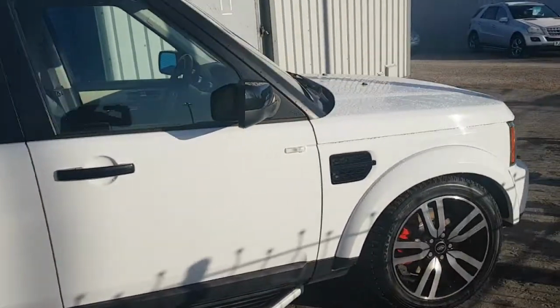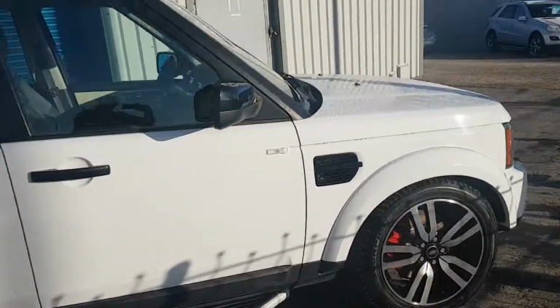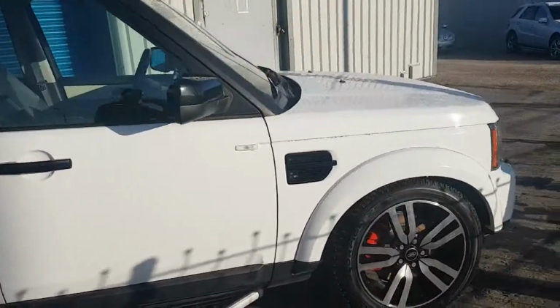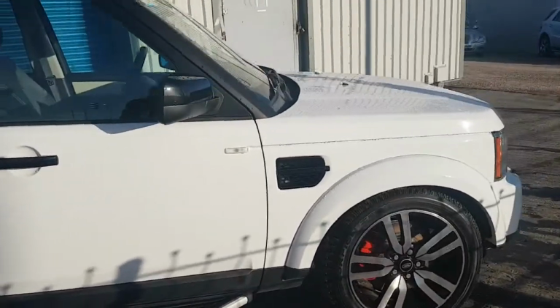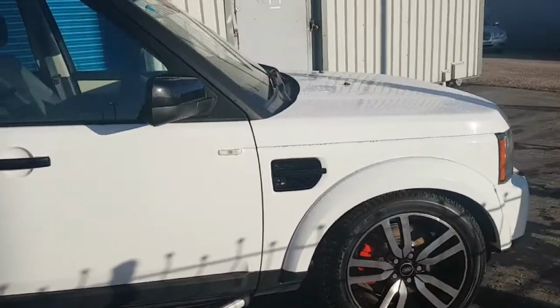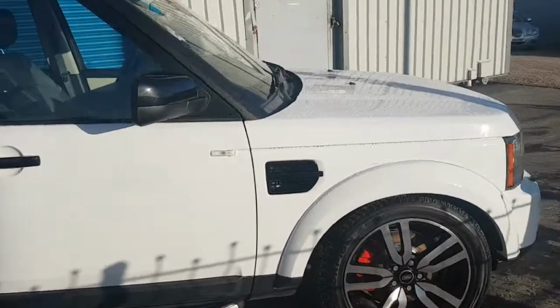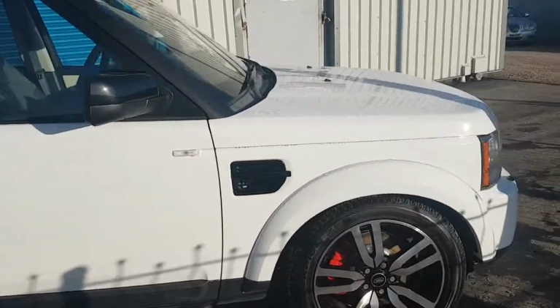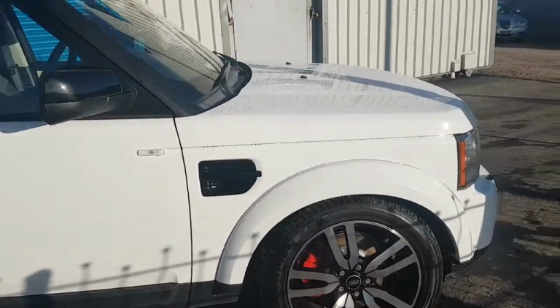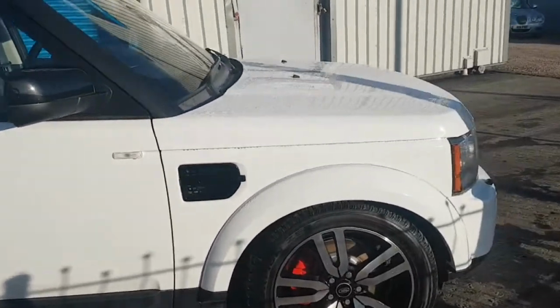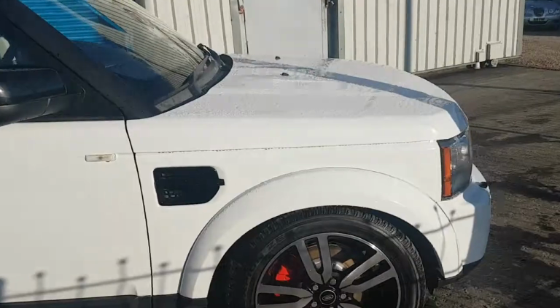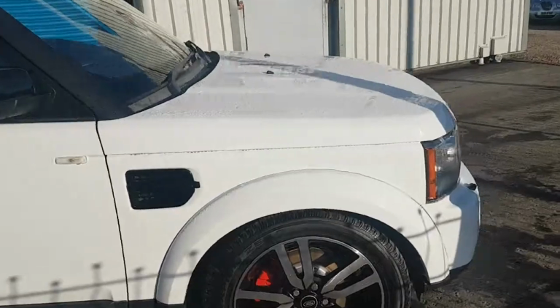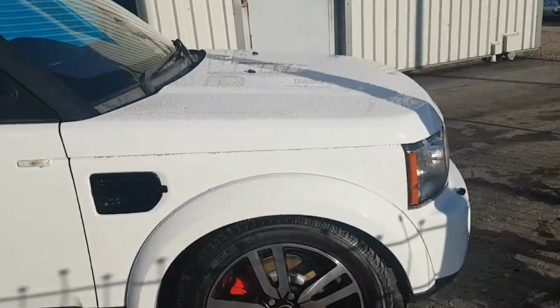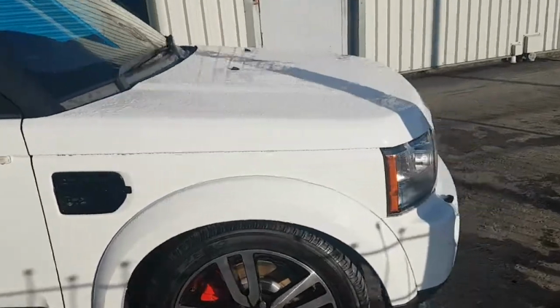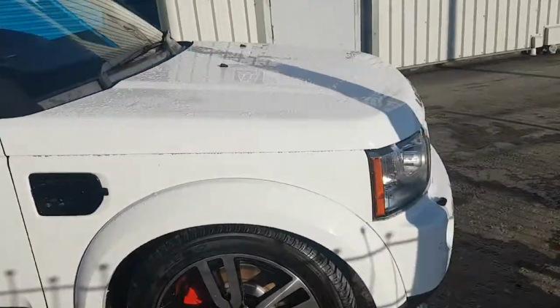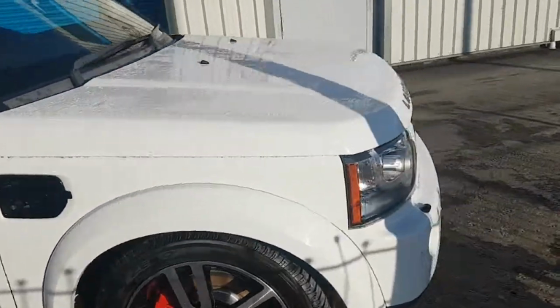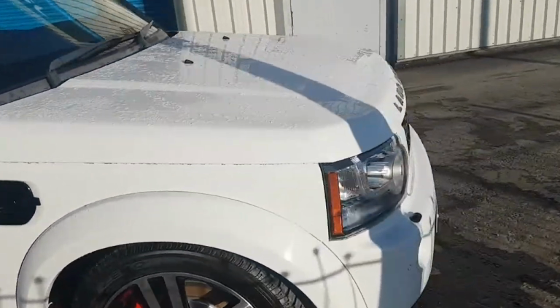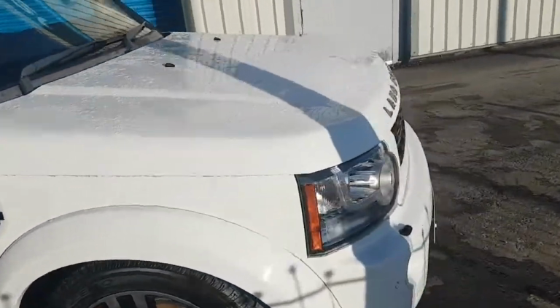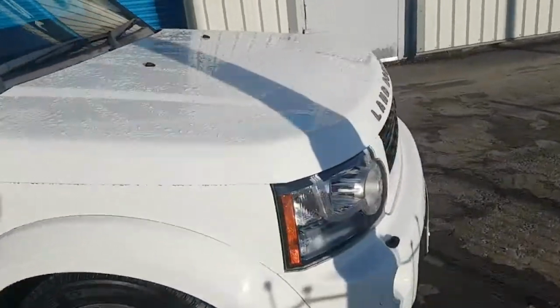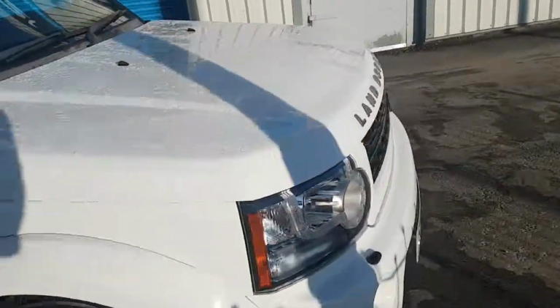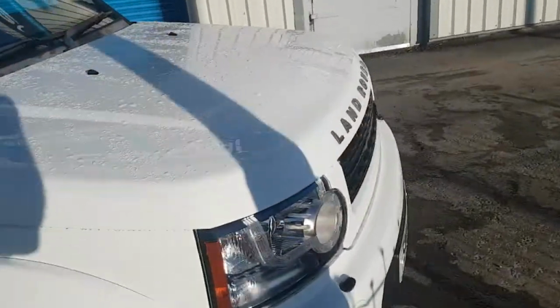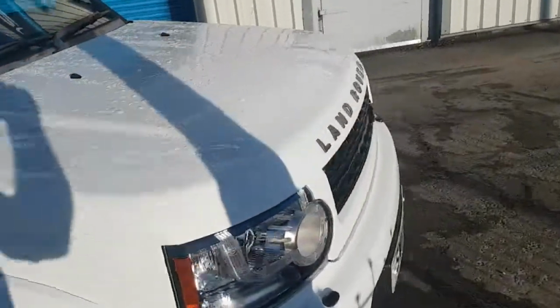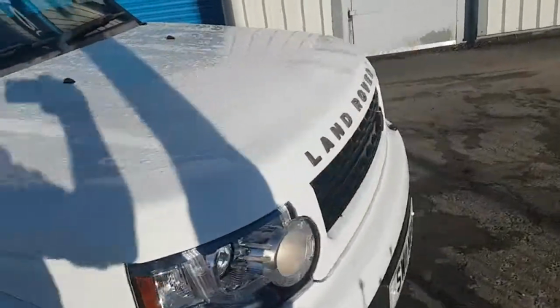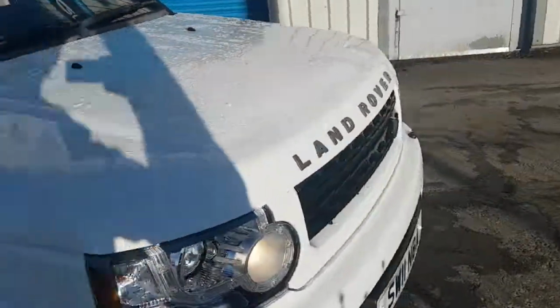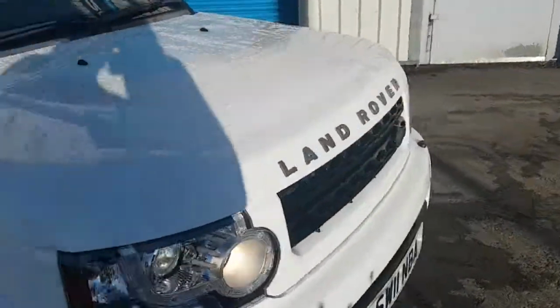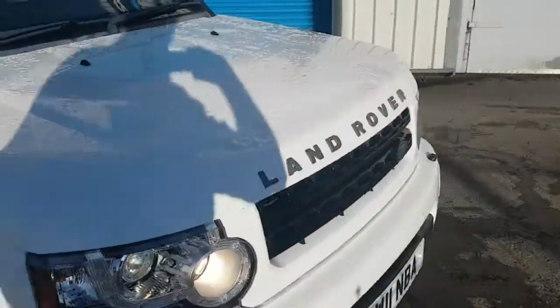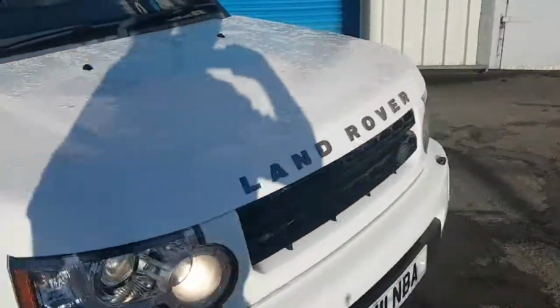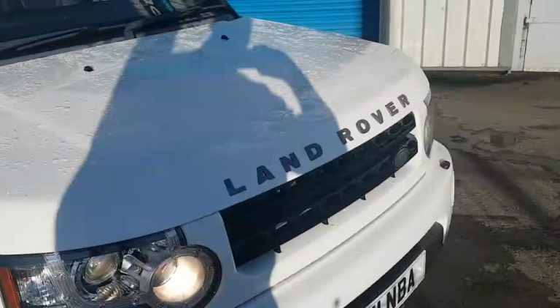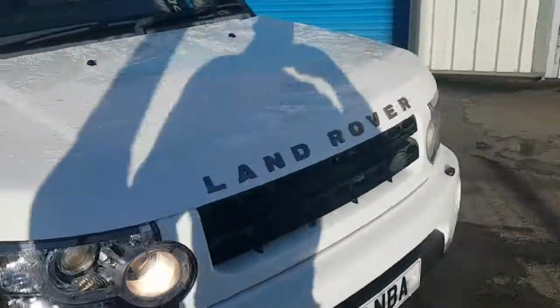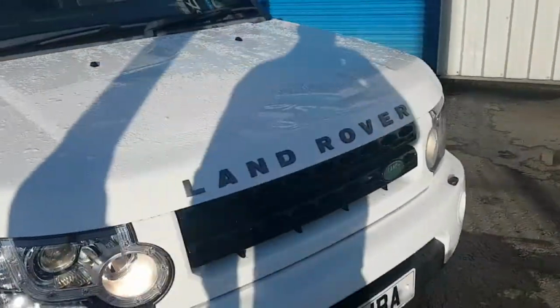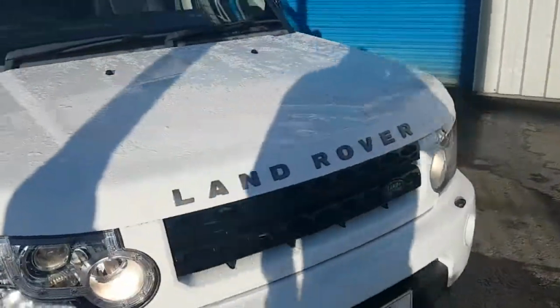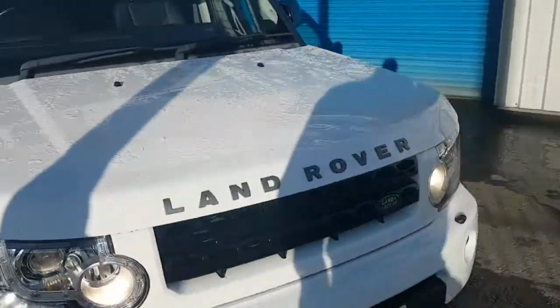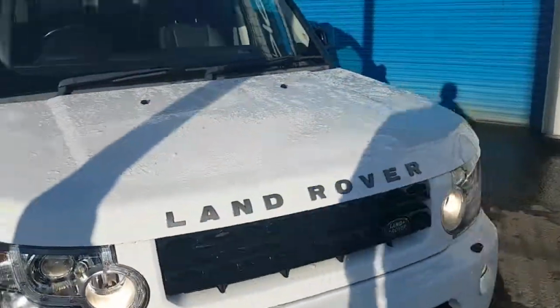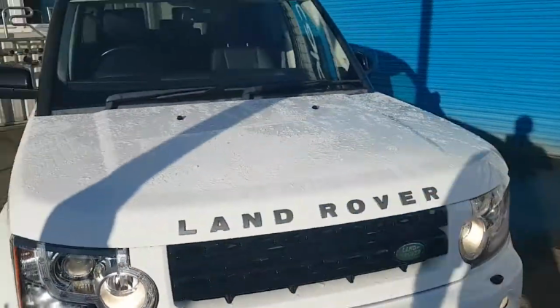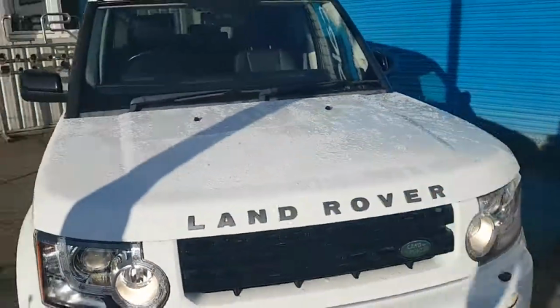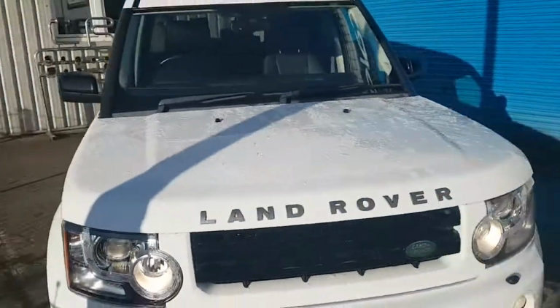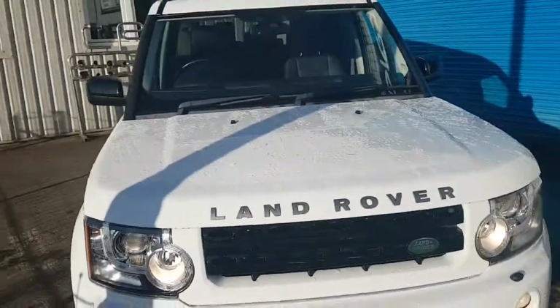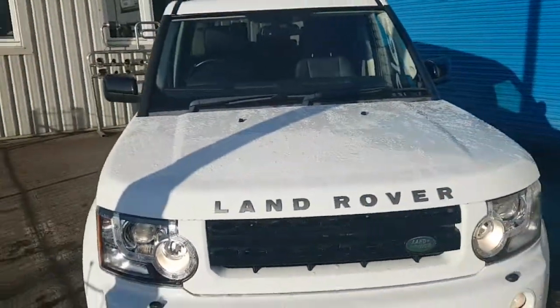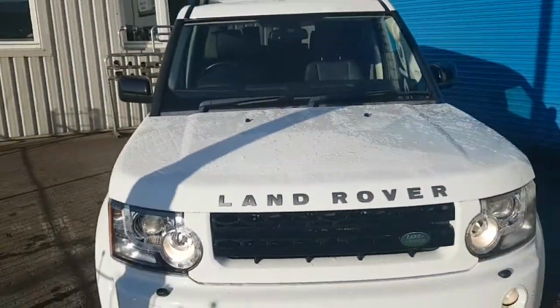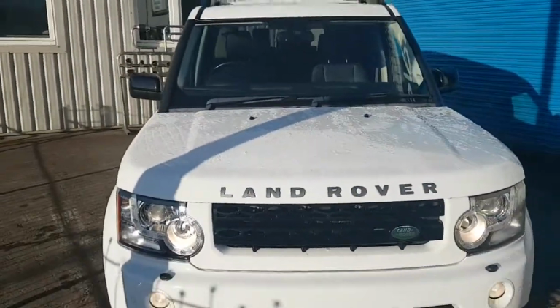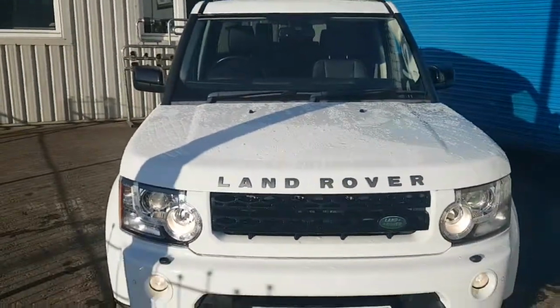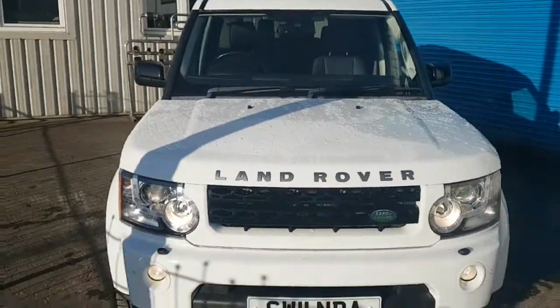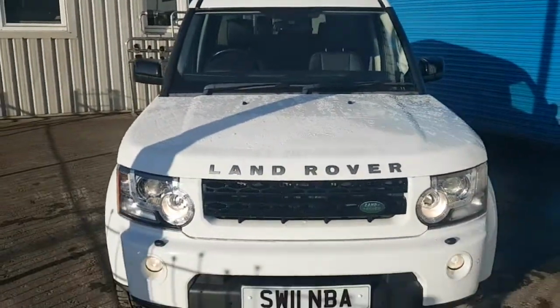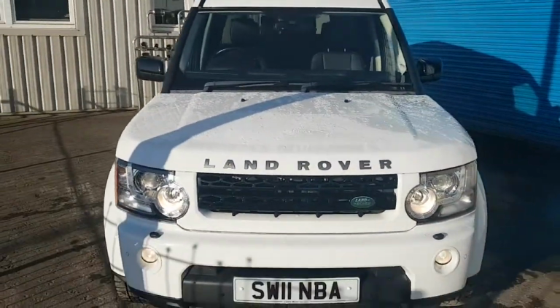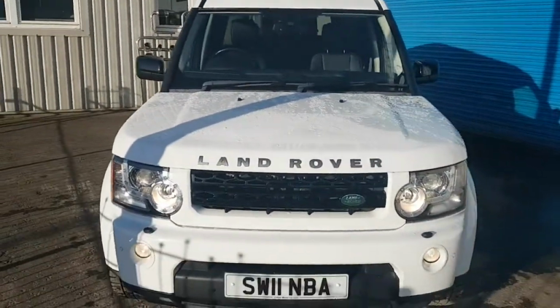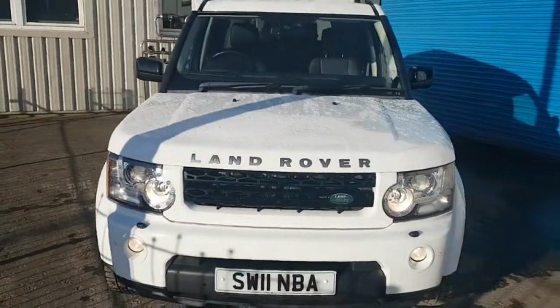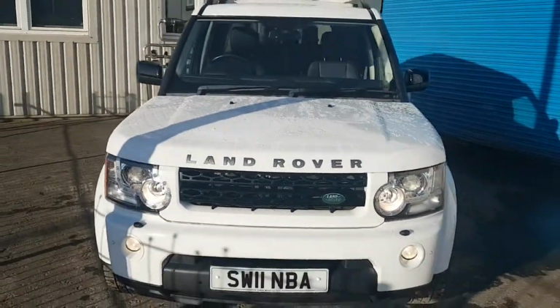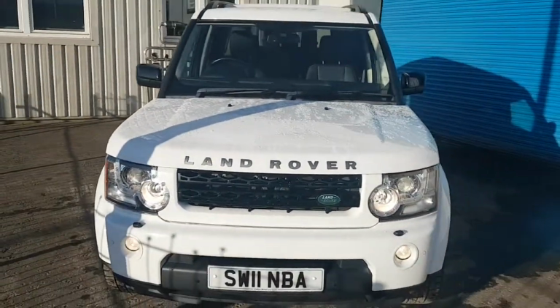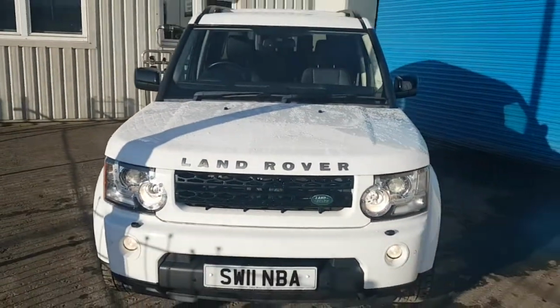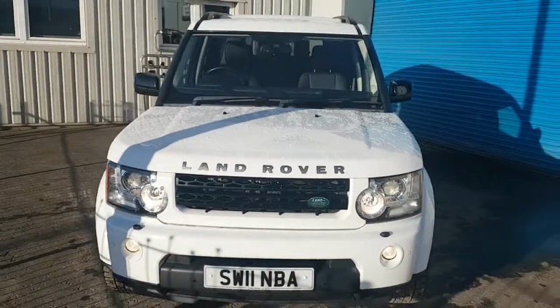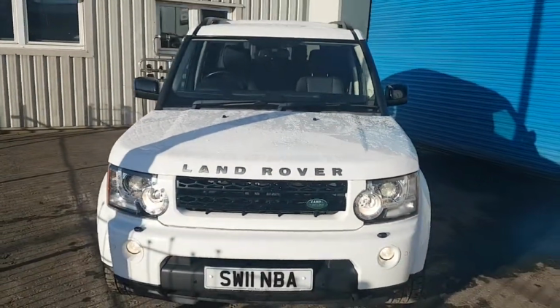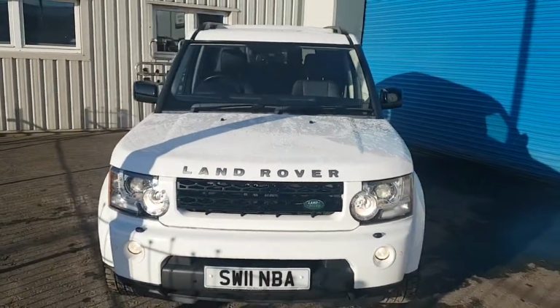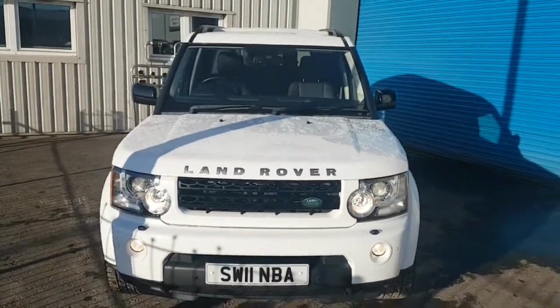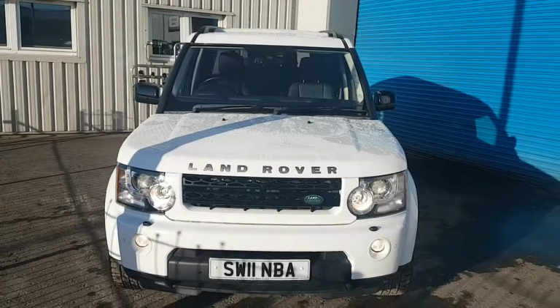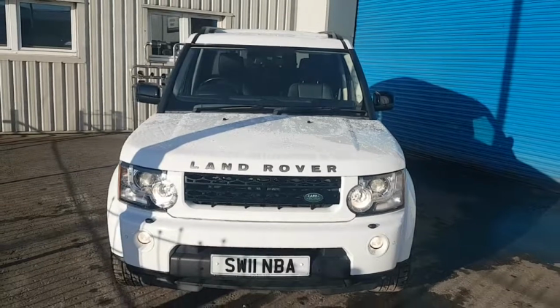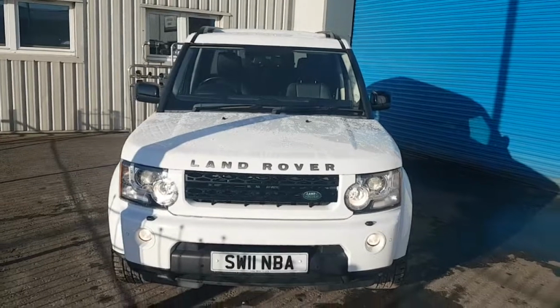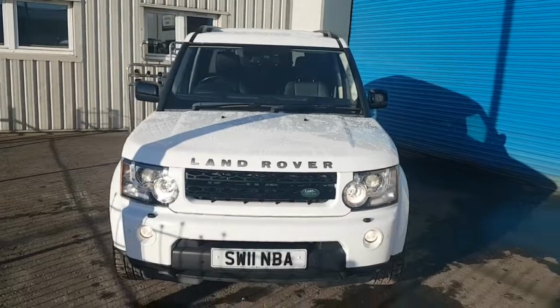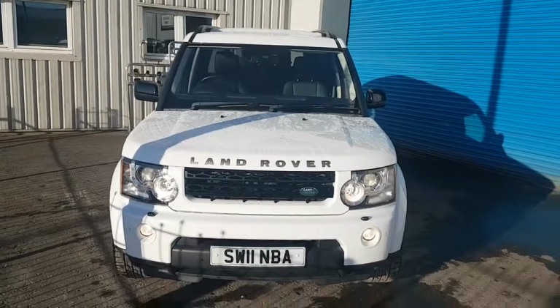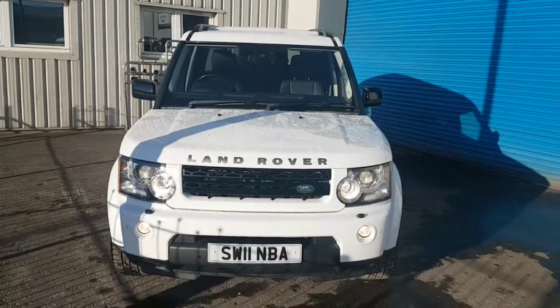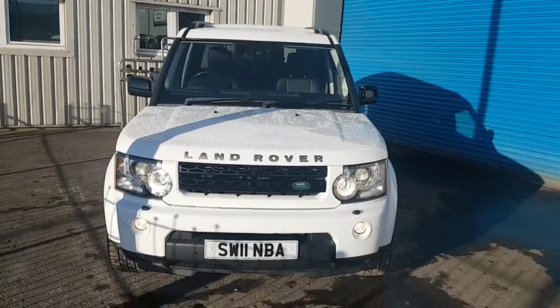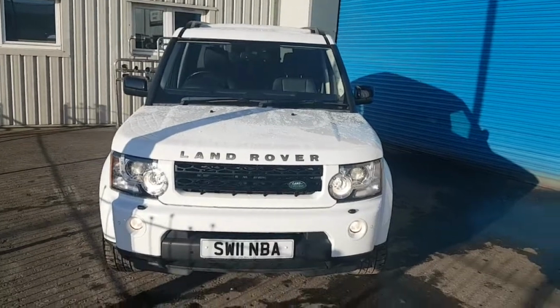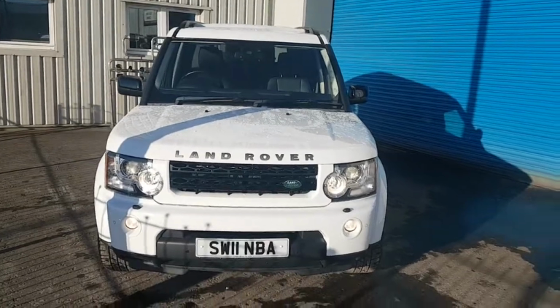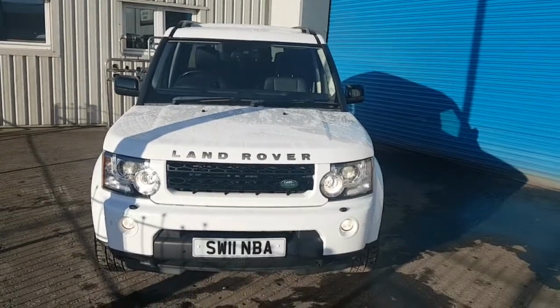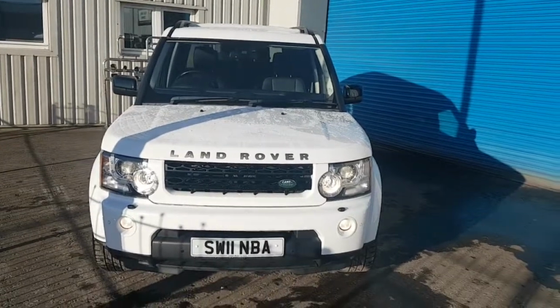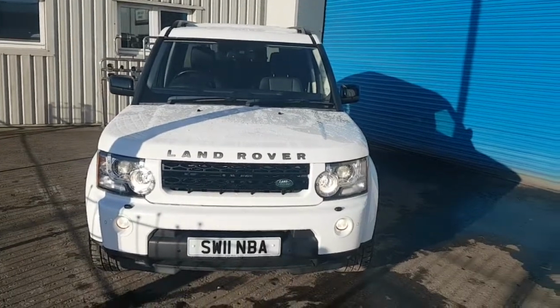It's a seven seat model as well — all Discoveries are seven seats, so plenty of room for the kids. This is the one to come and get. Thanks for looking.